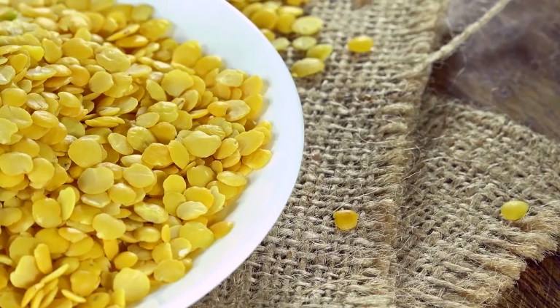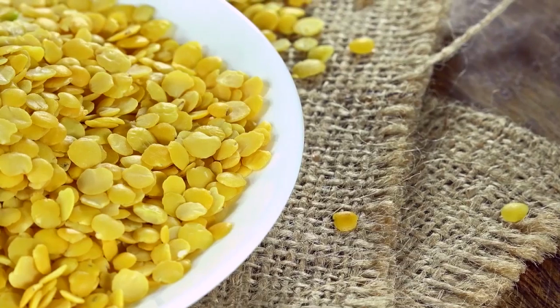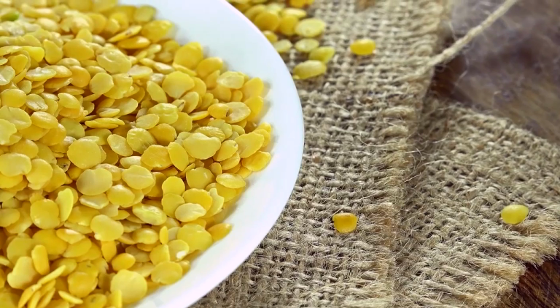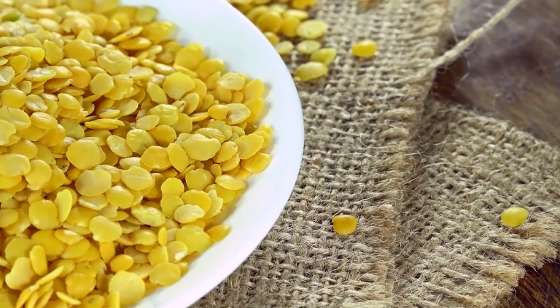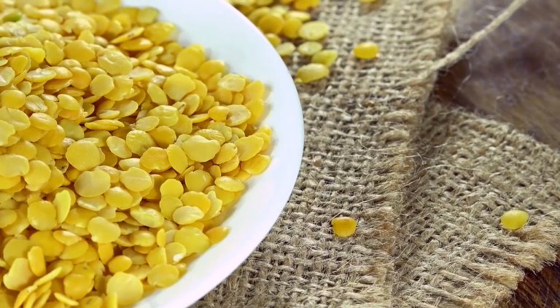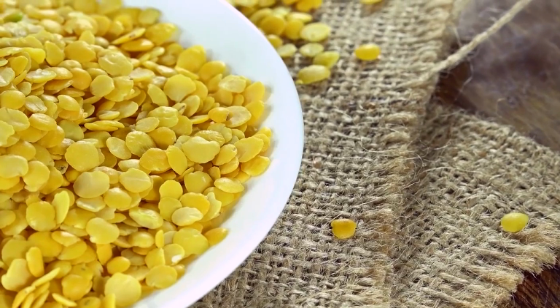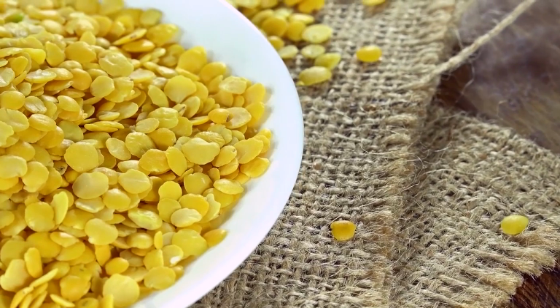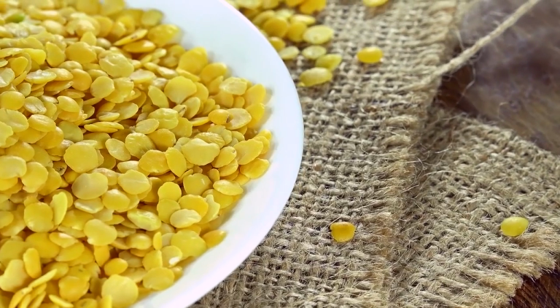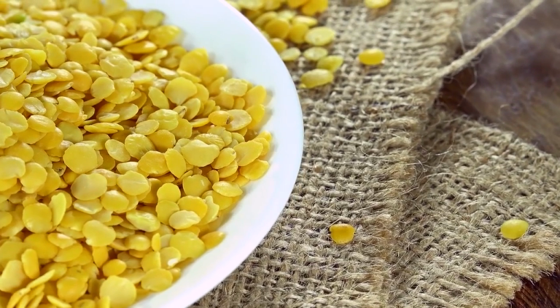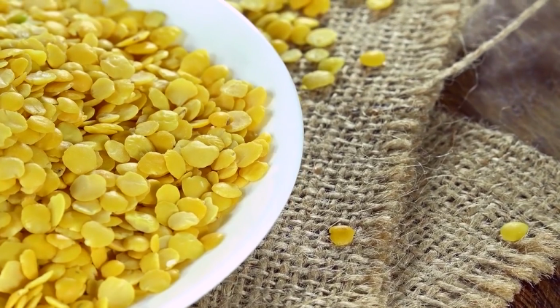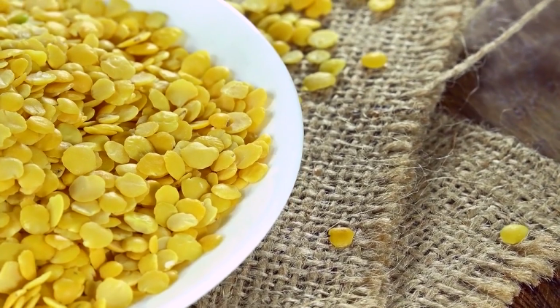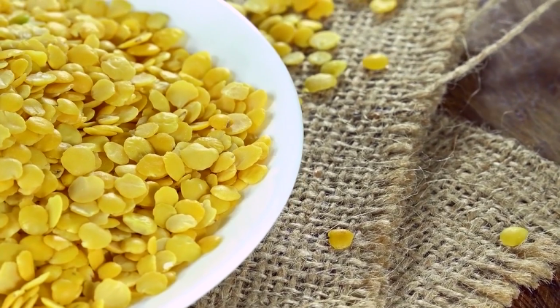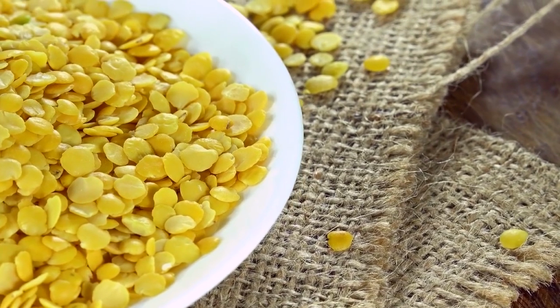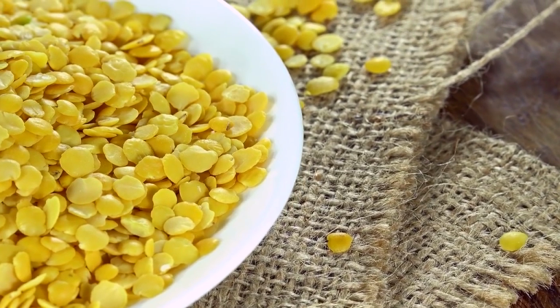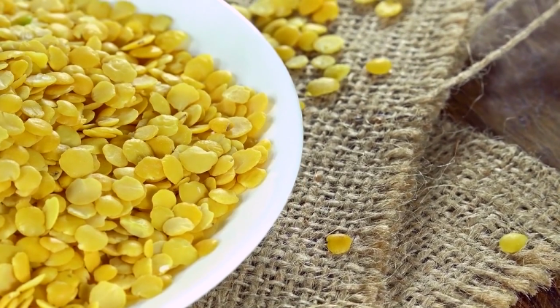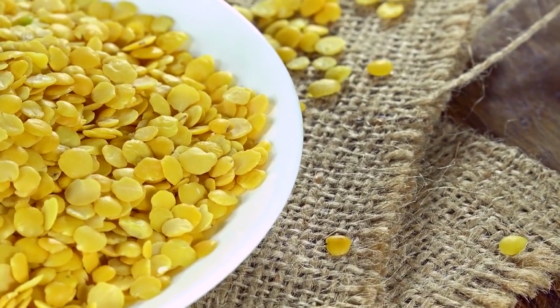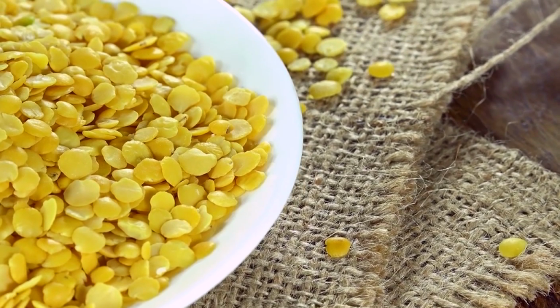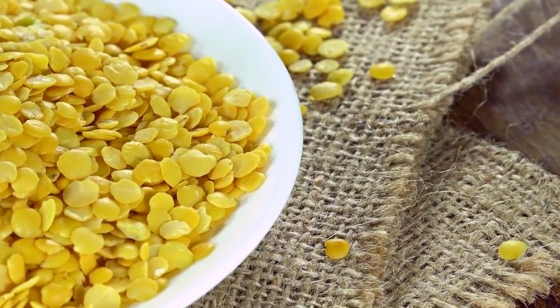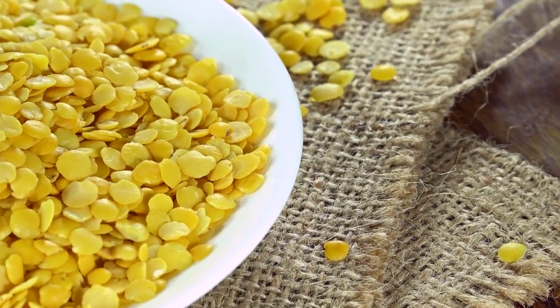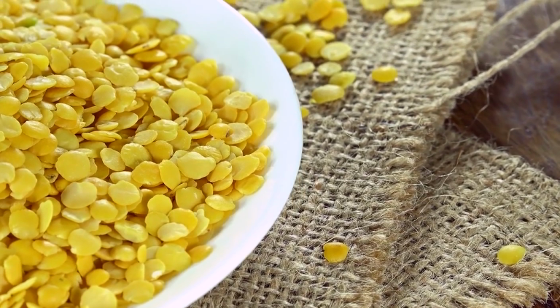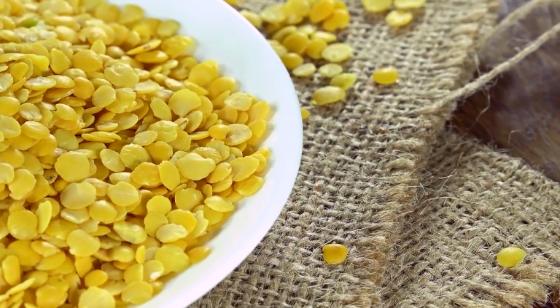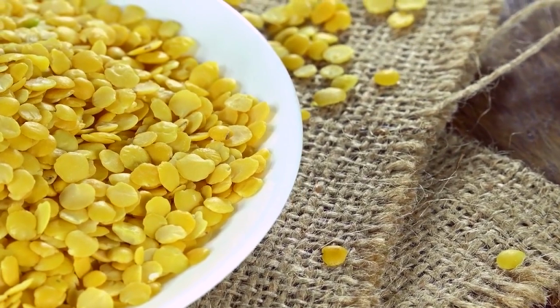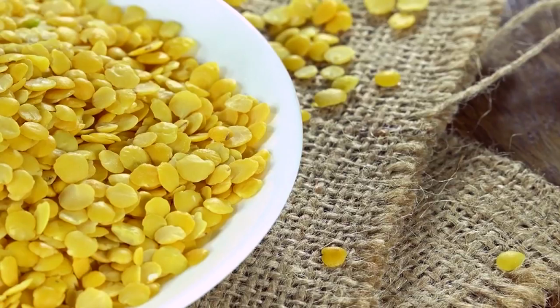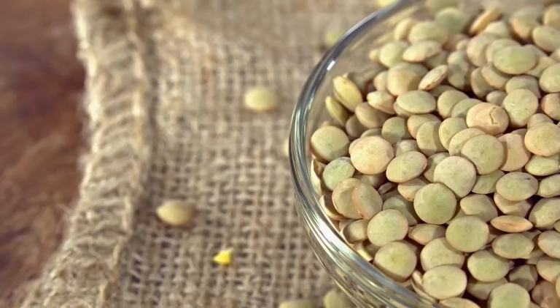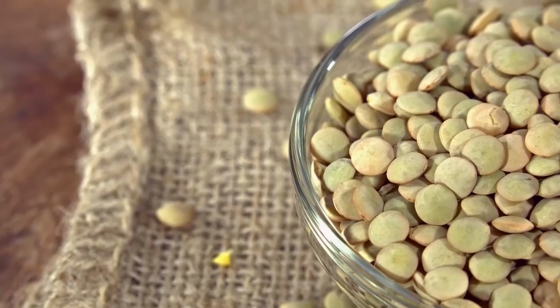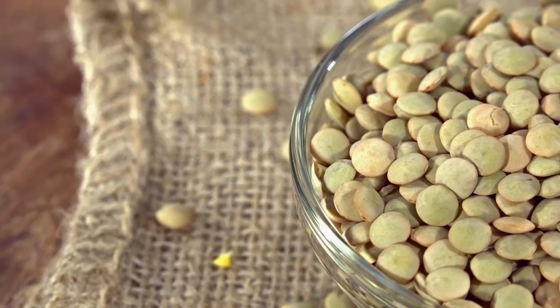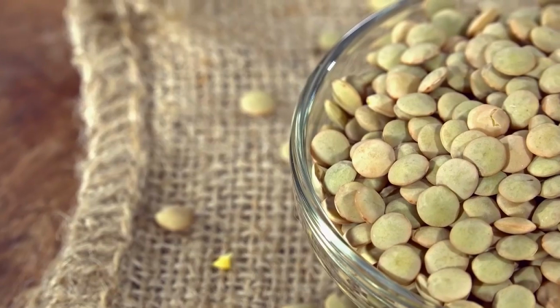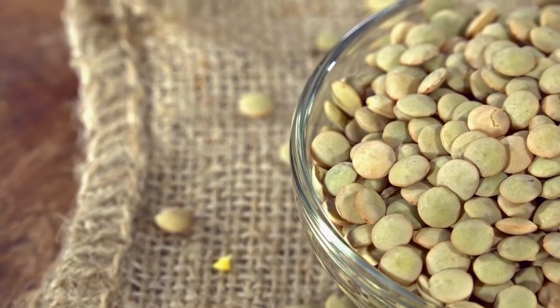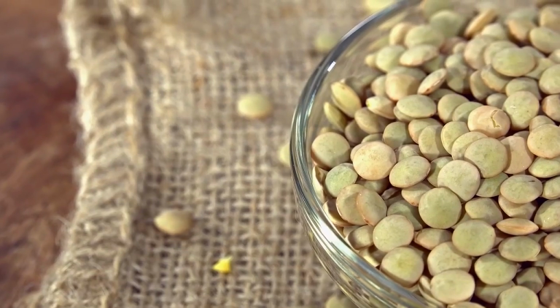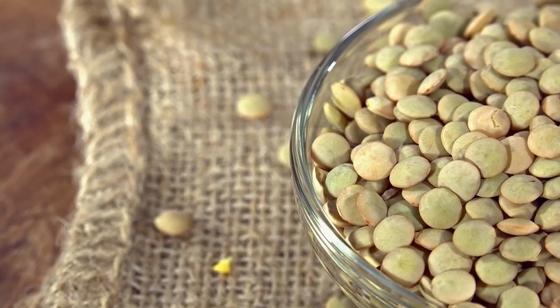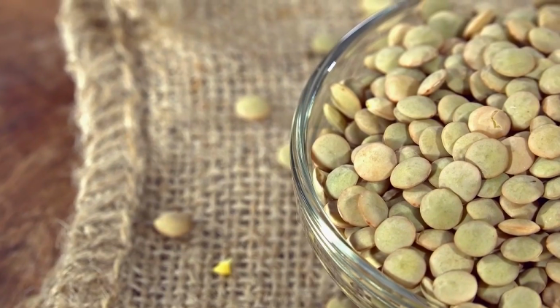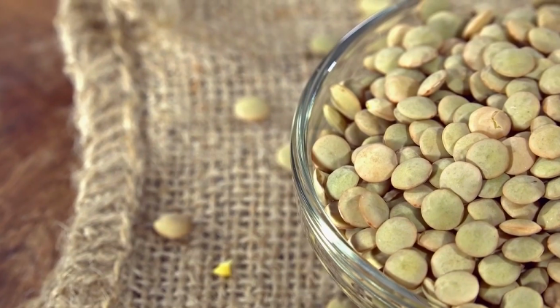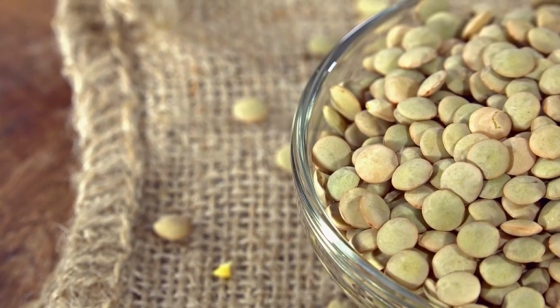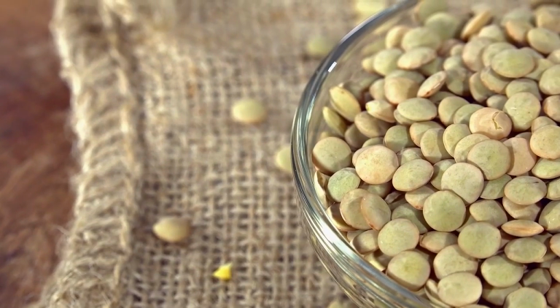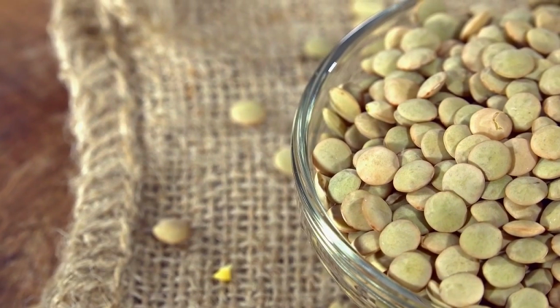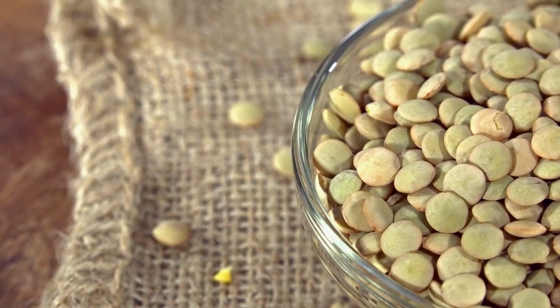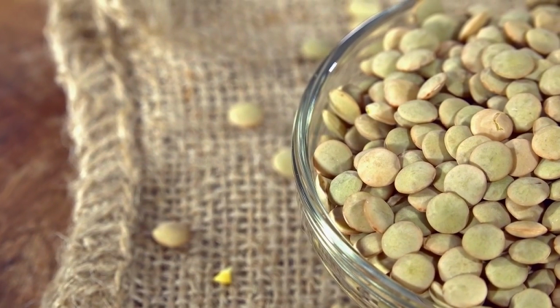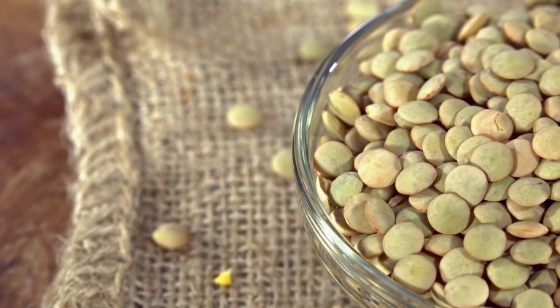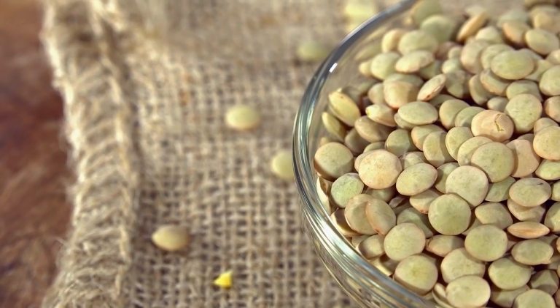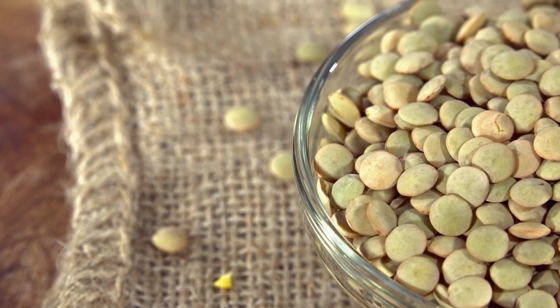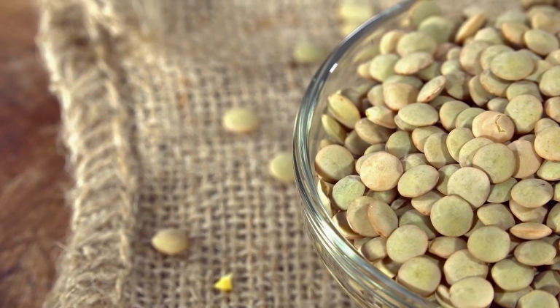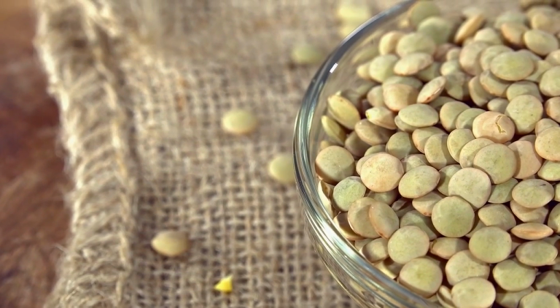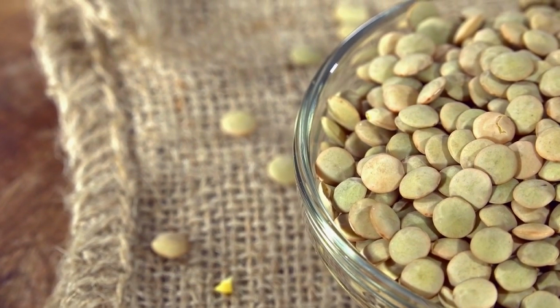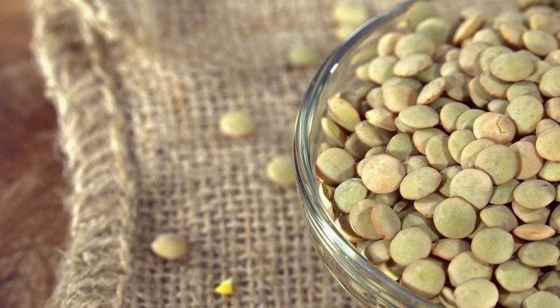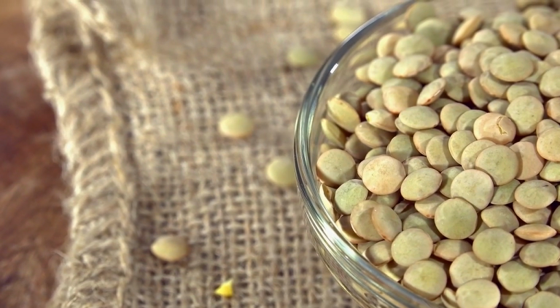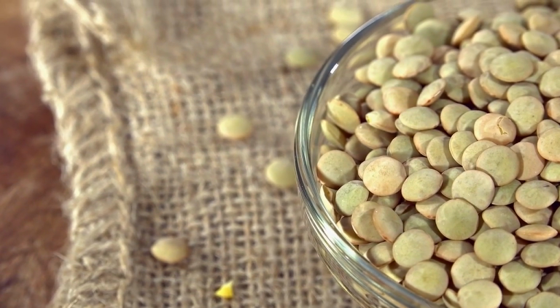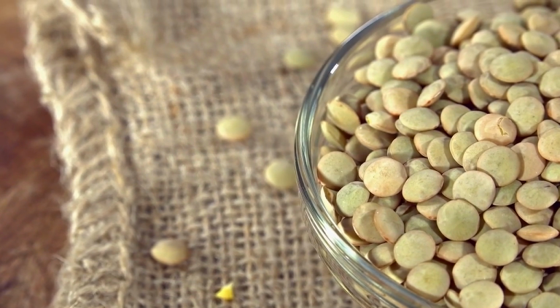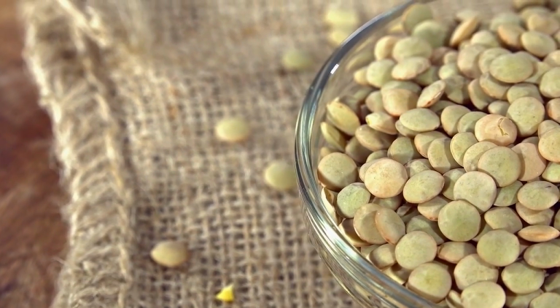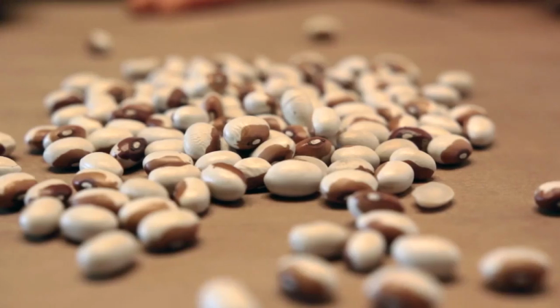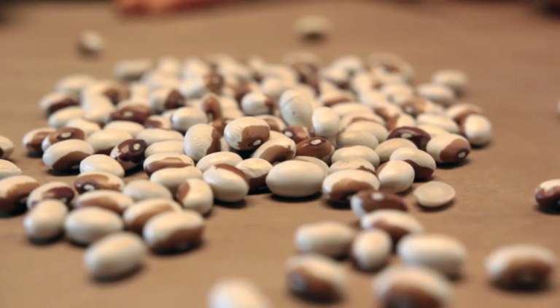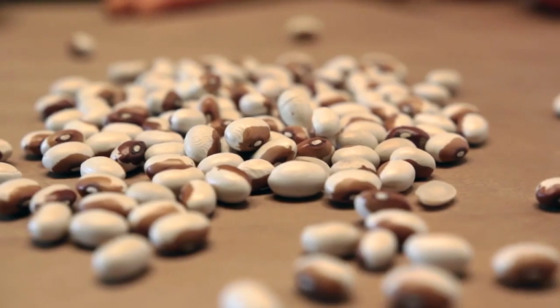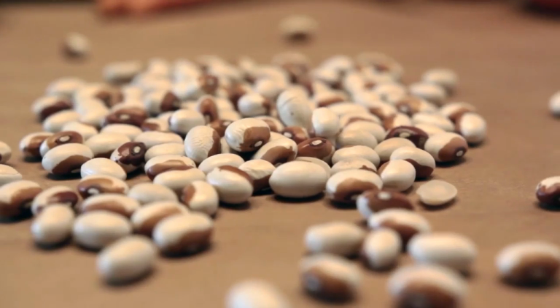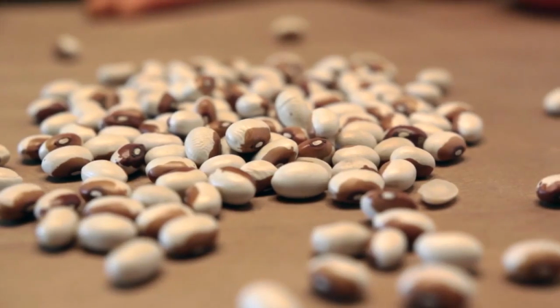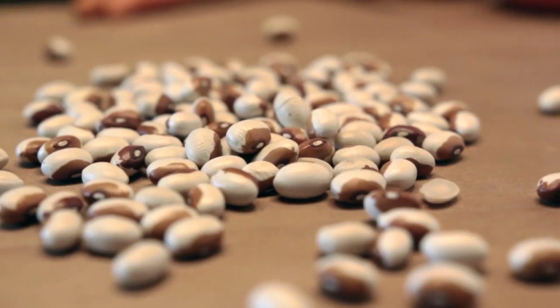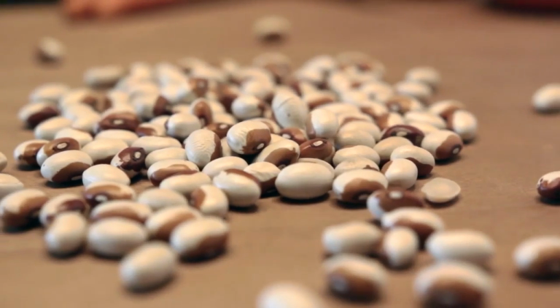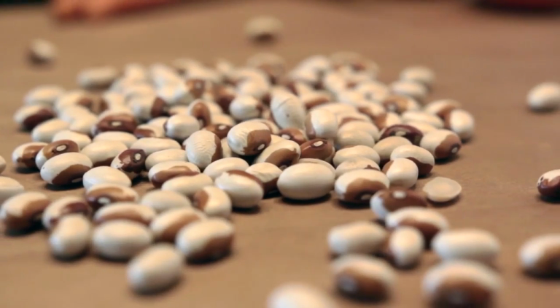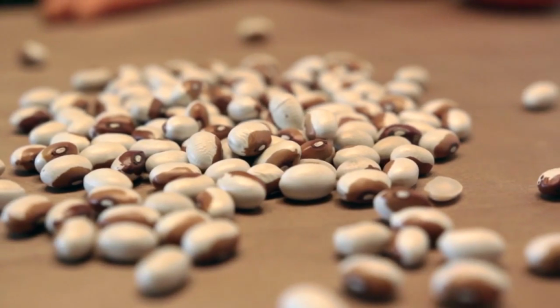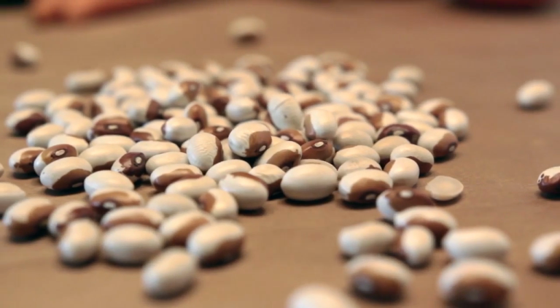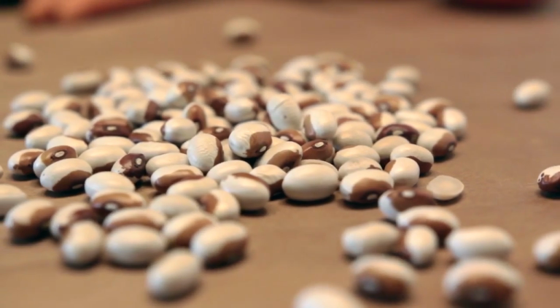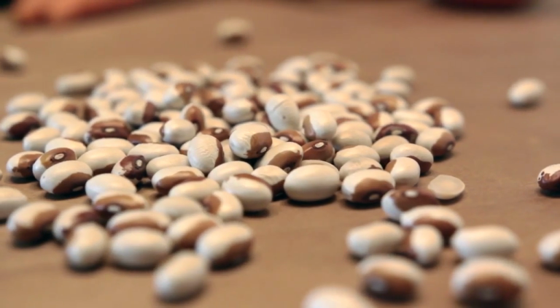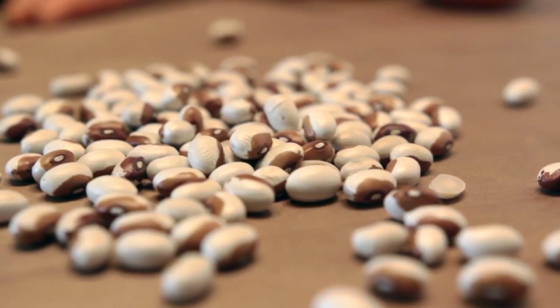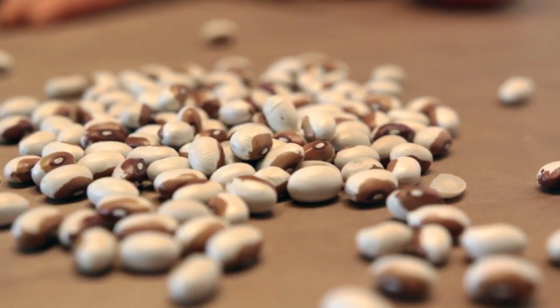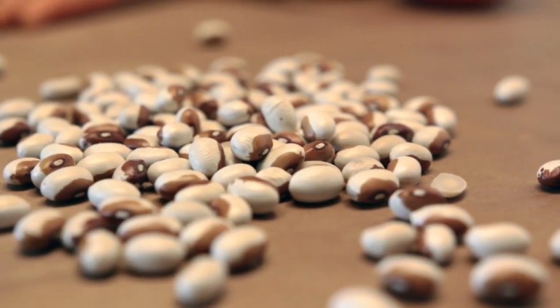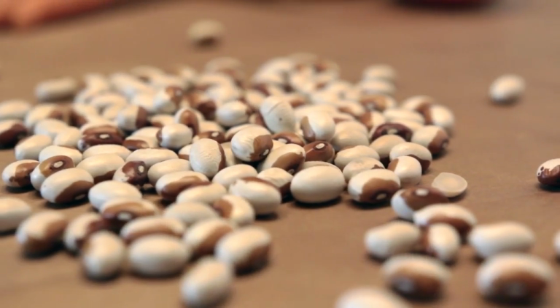Pulses are also a water-efficient source of protein and use one-half to one-tenth the amount of water that it takes to produce other sources of protein.